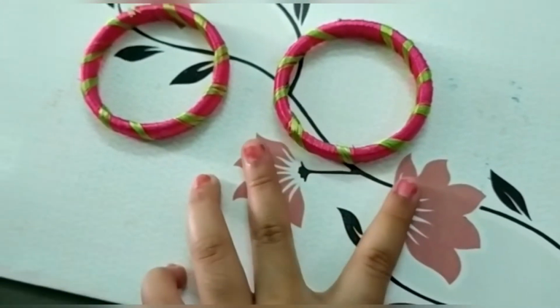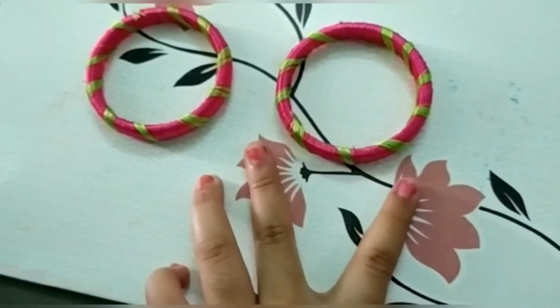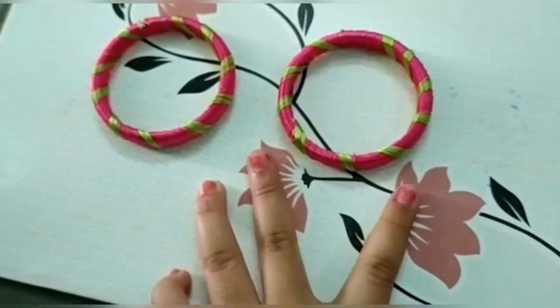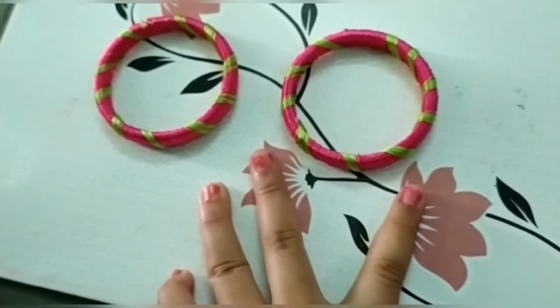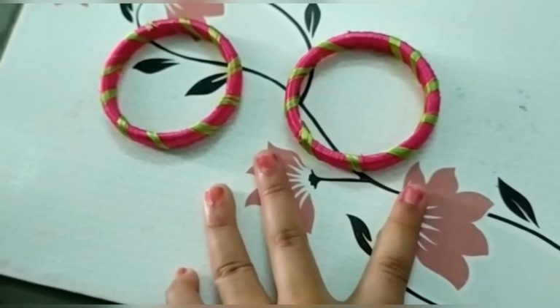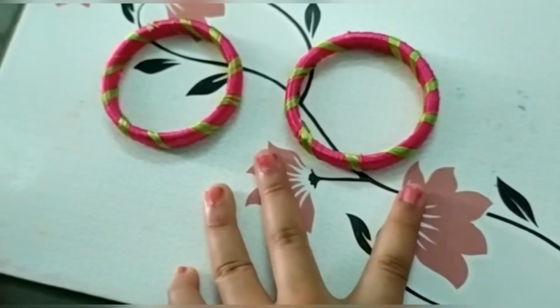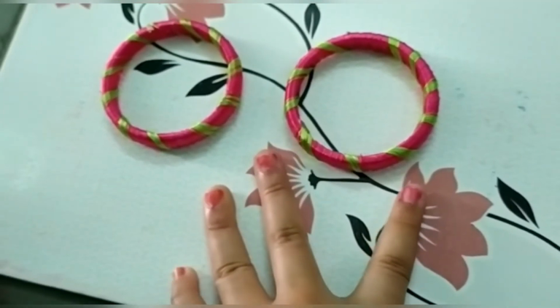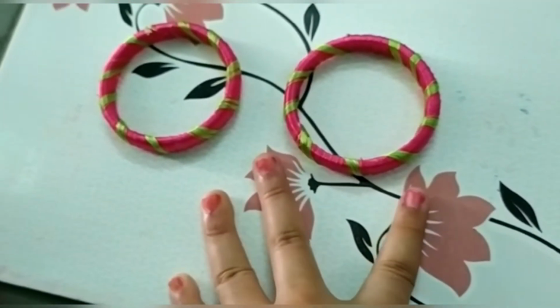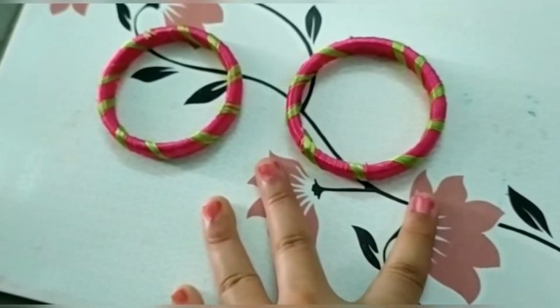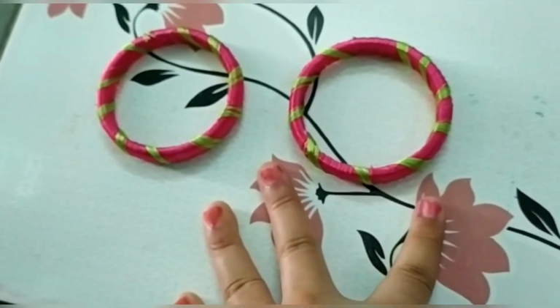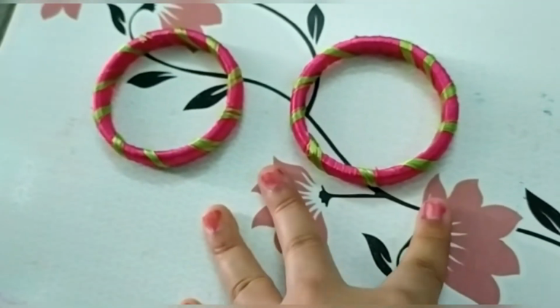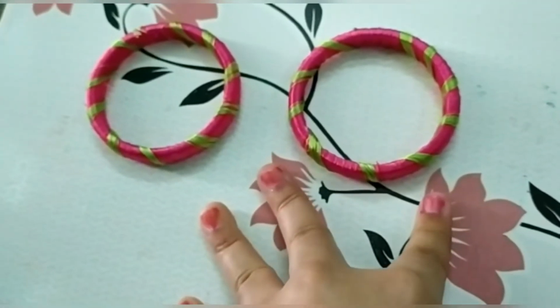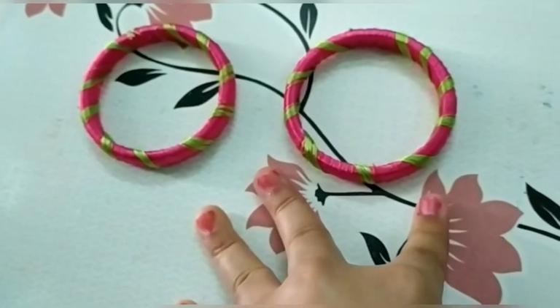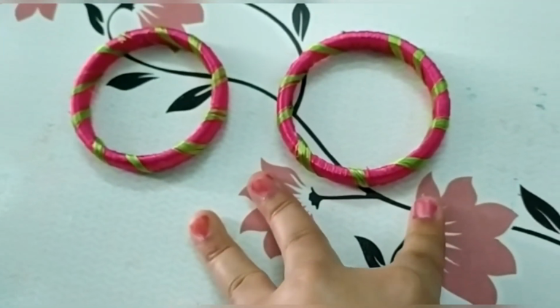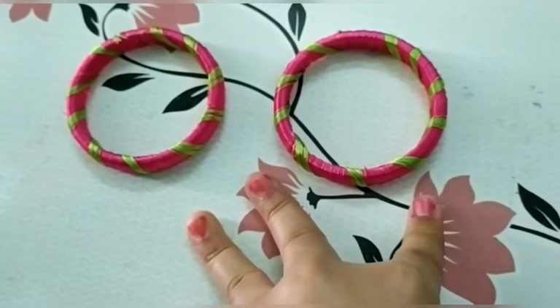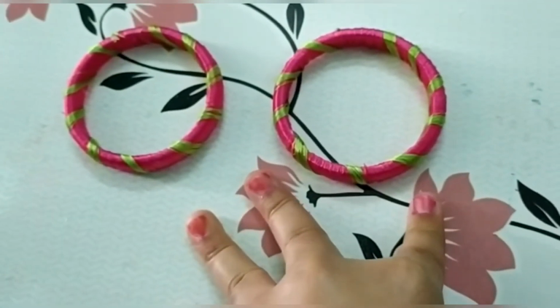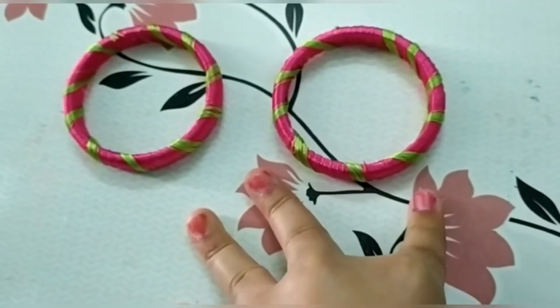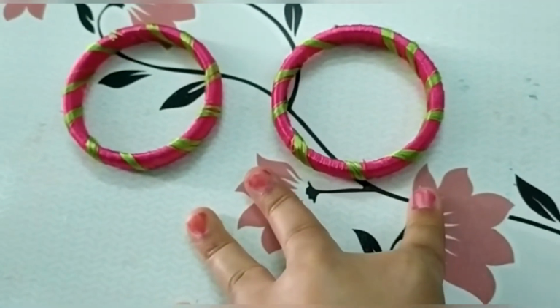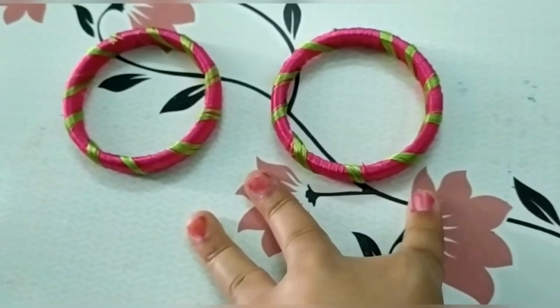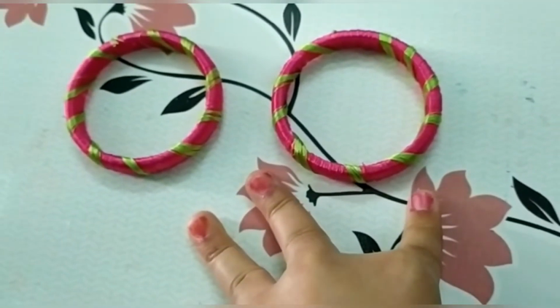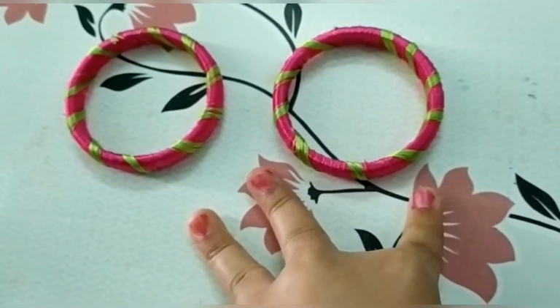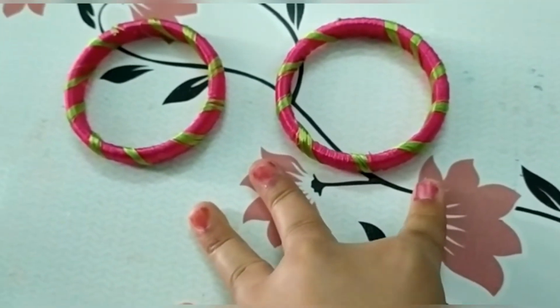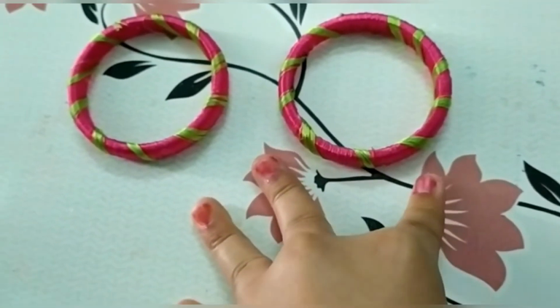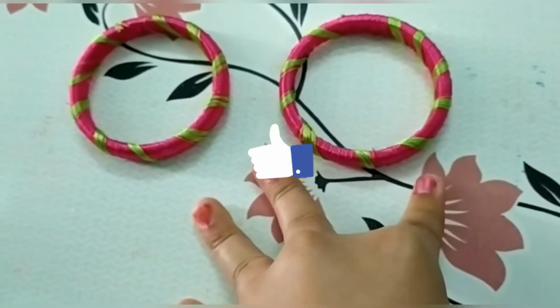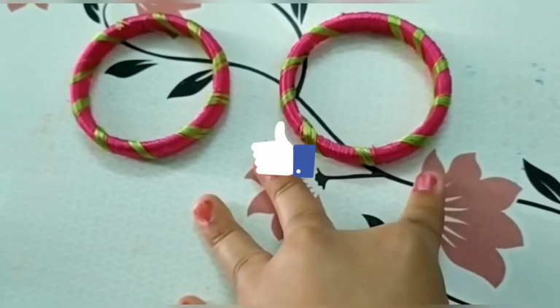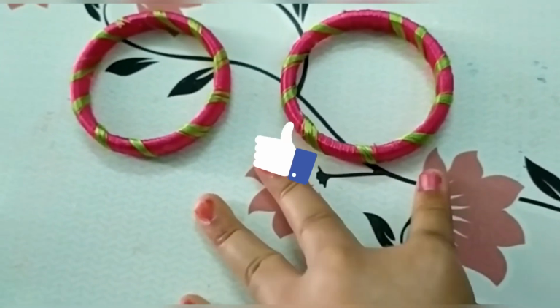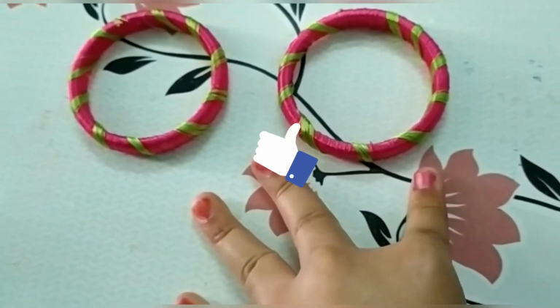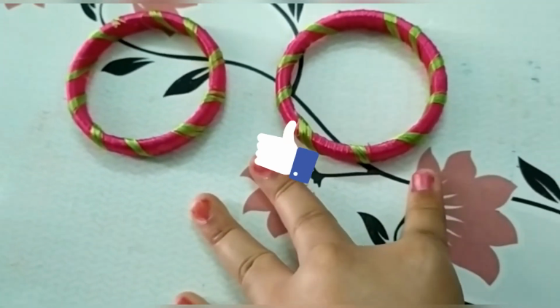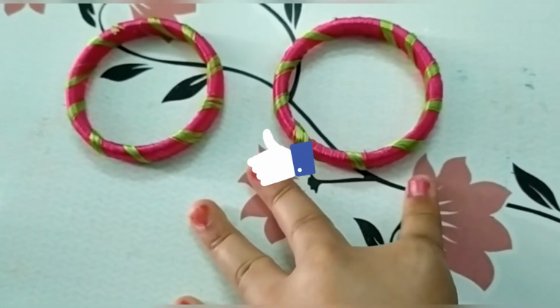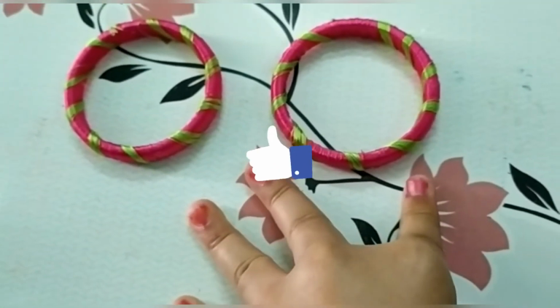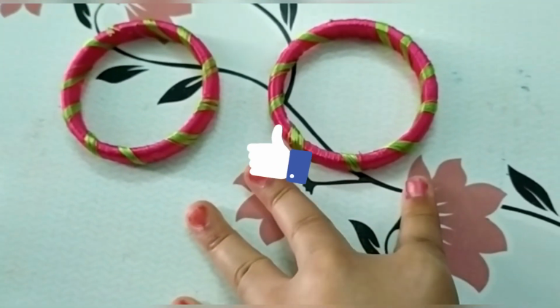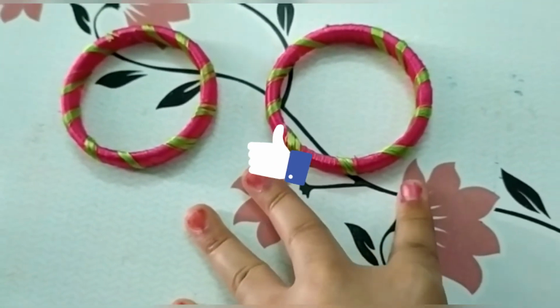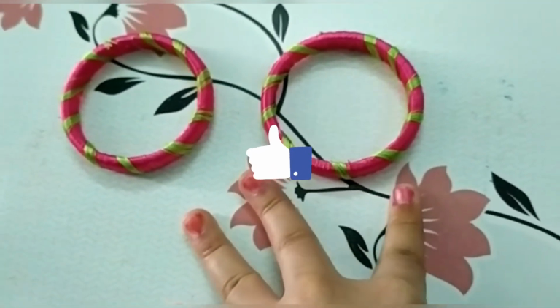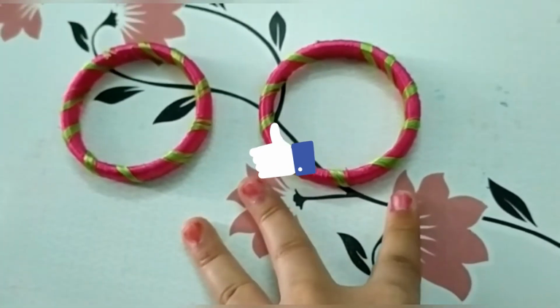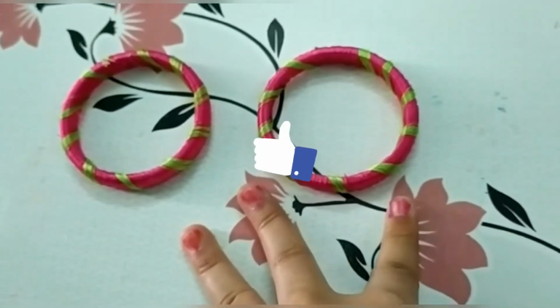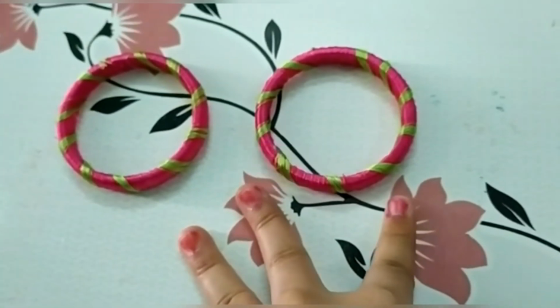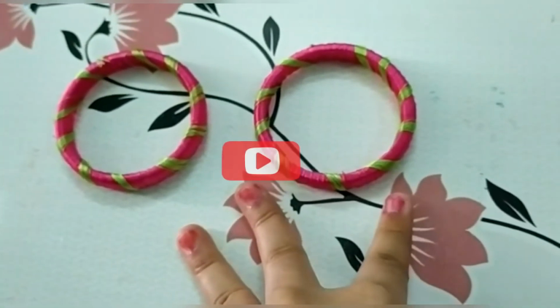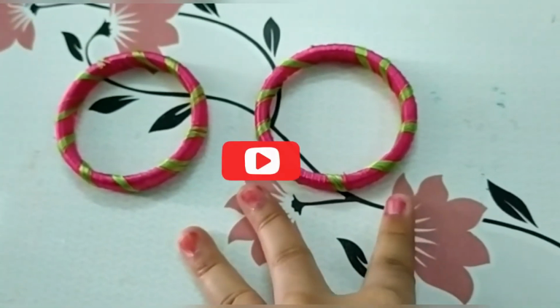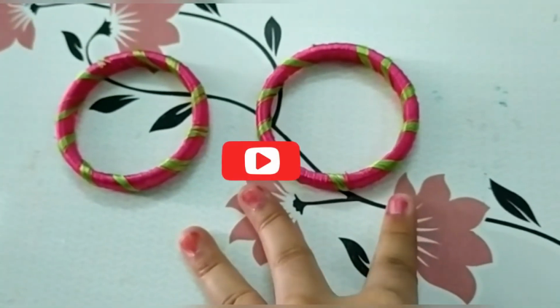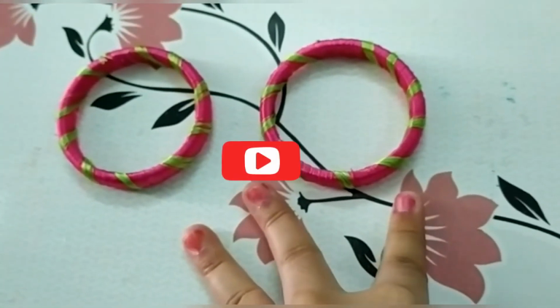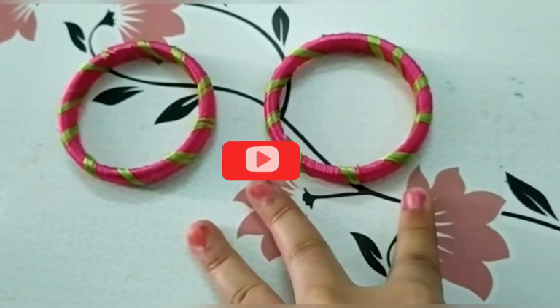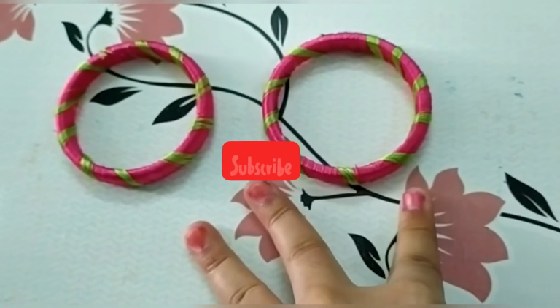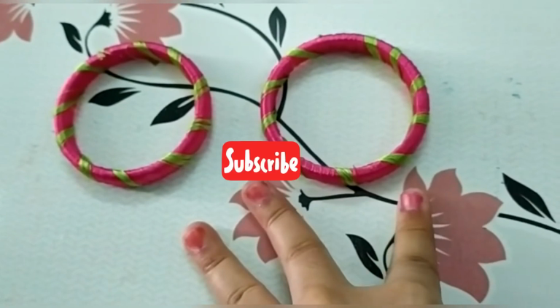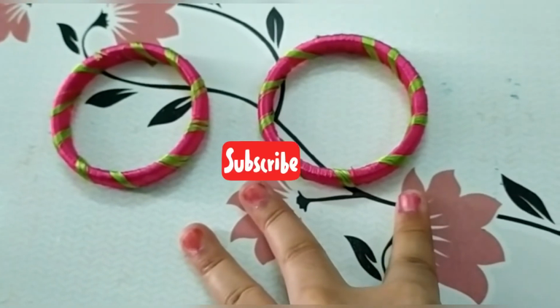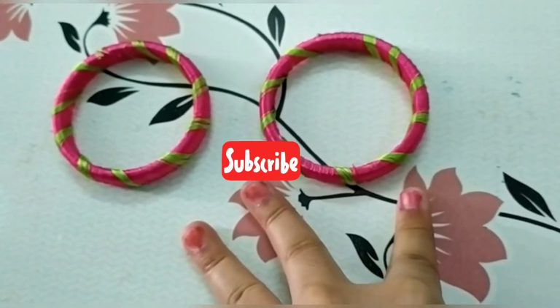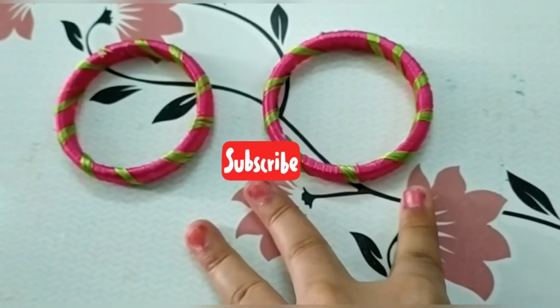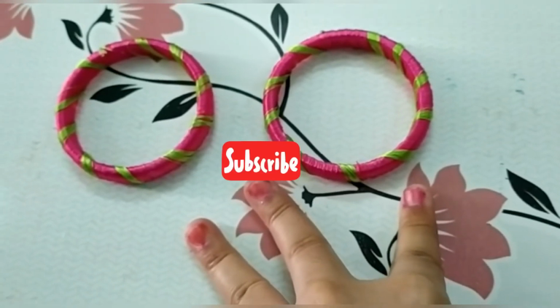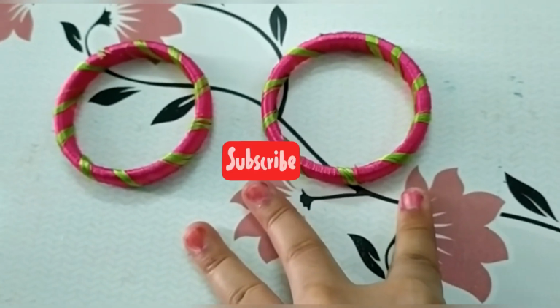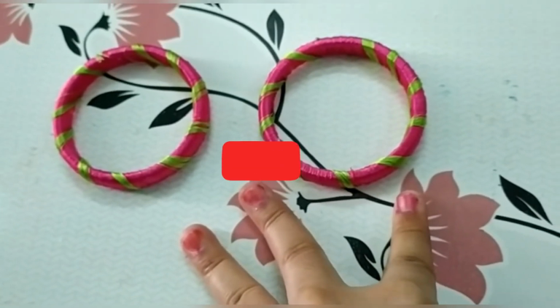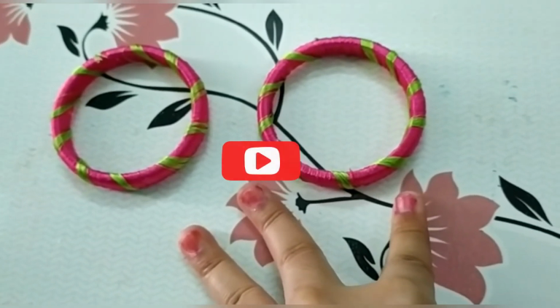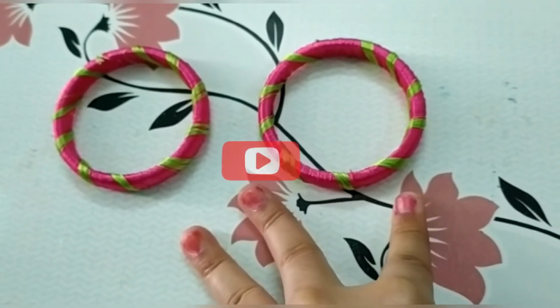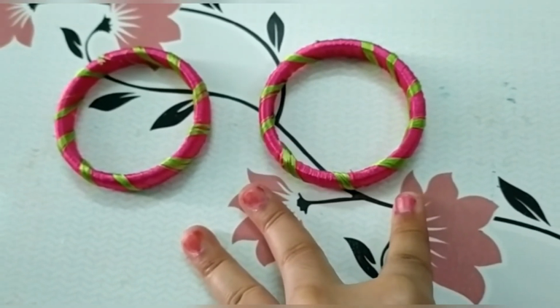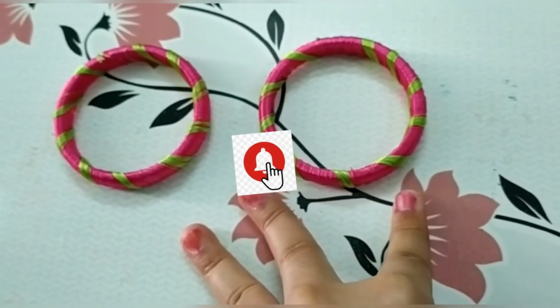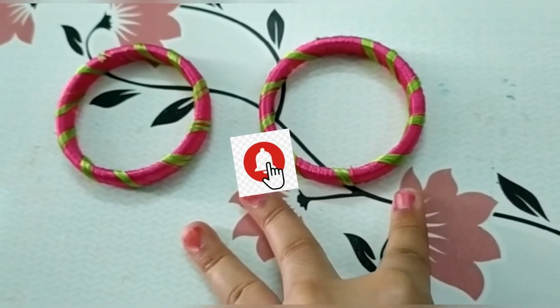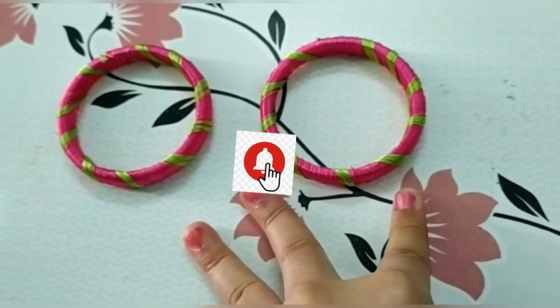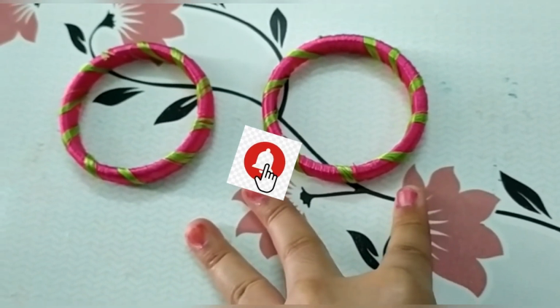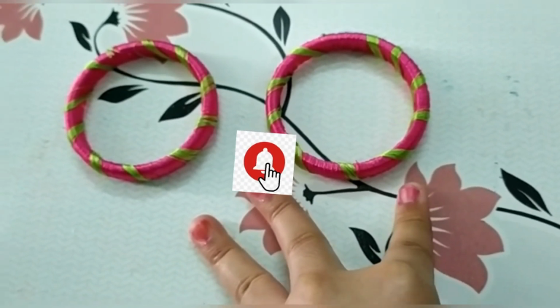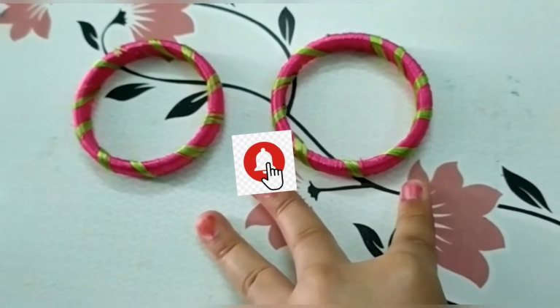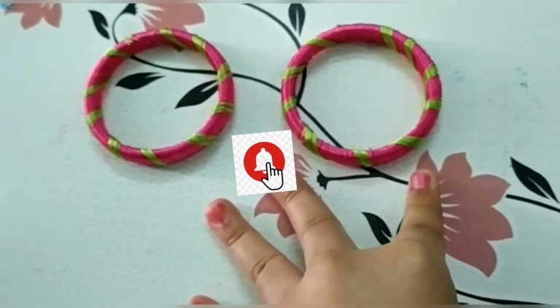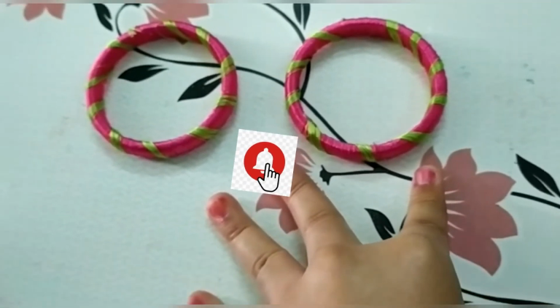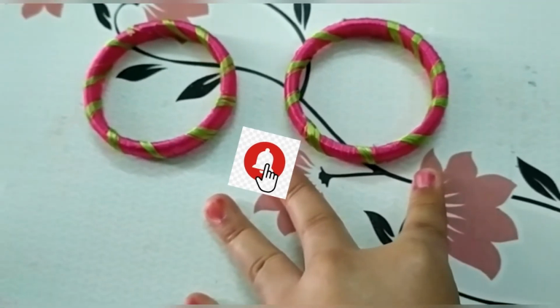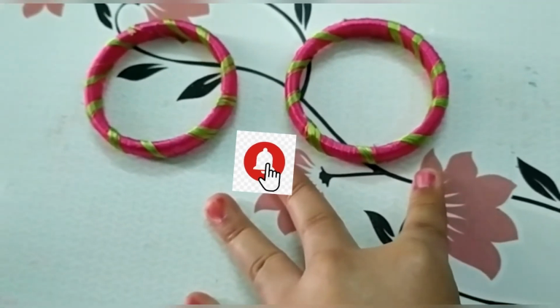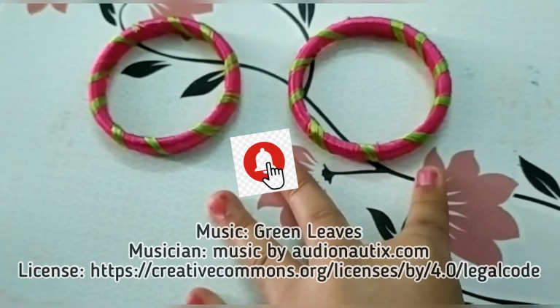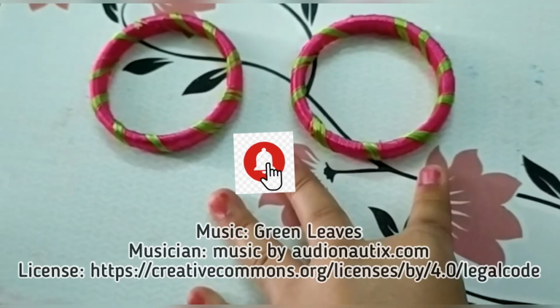So guys, this was my today's video. If you like my video, please like, subscribe to my channel and press the bell icon. Thanks a lot, bye bye.